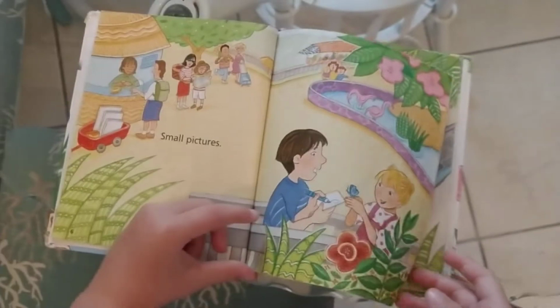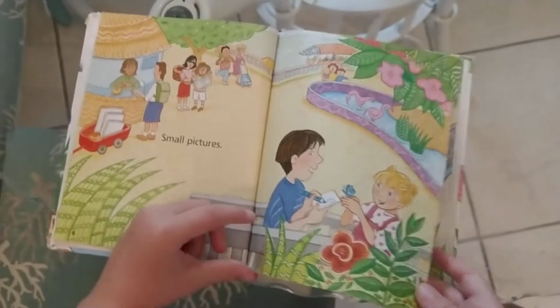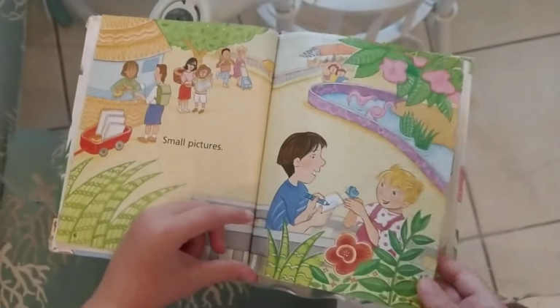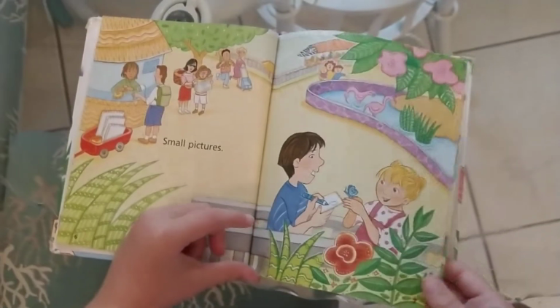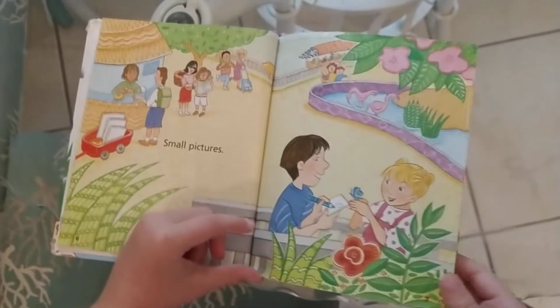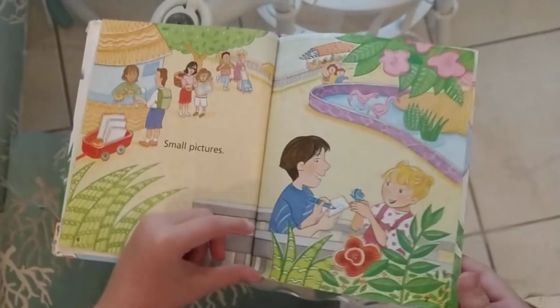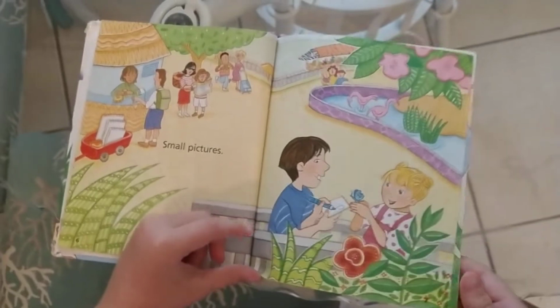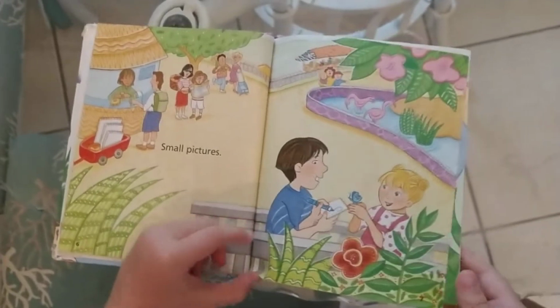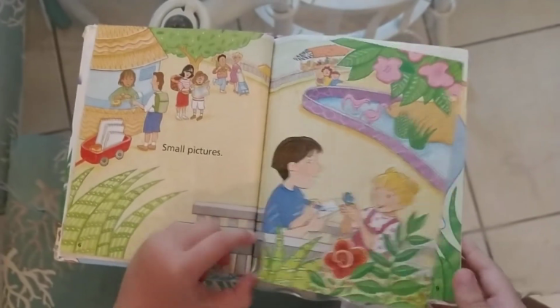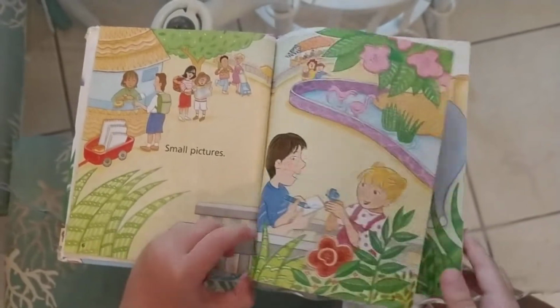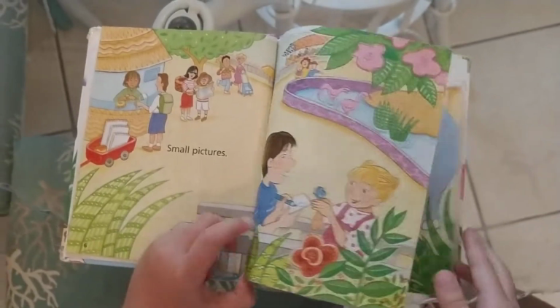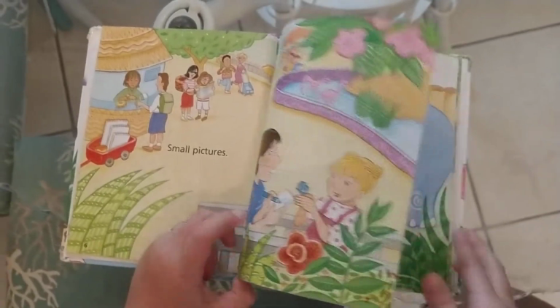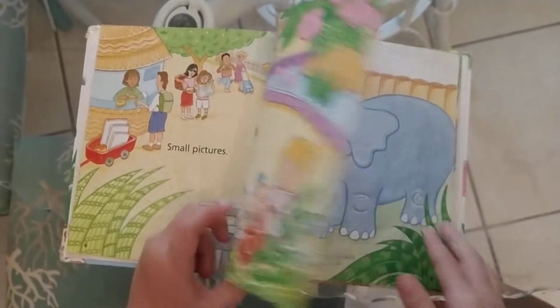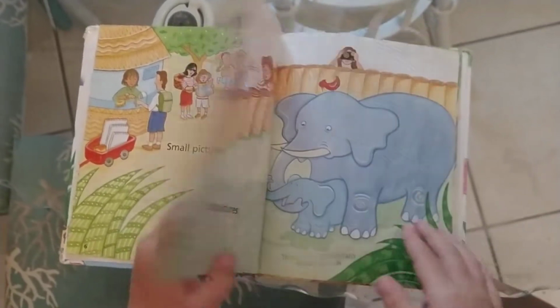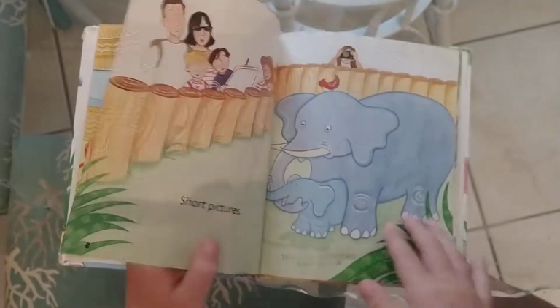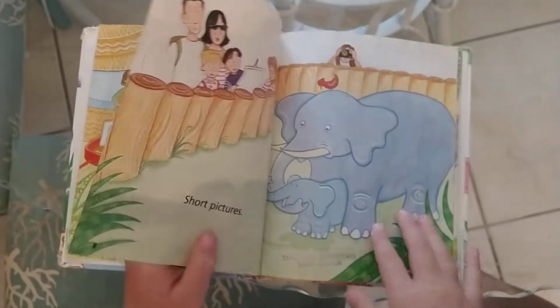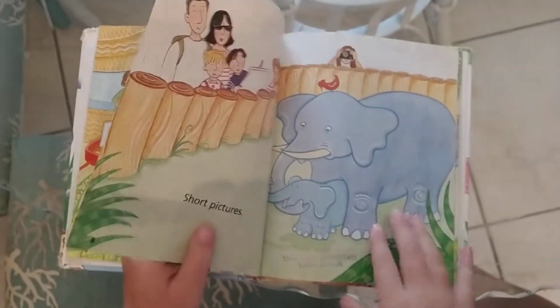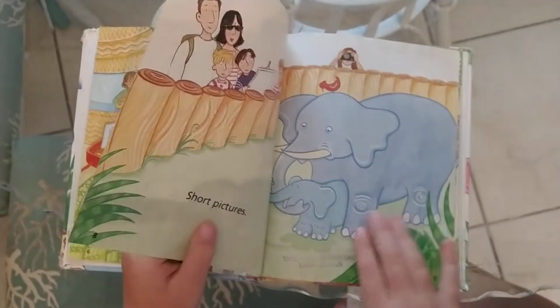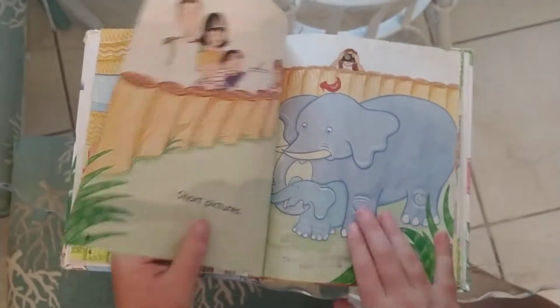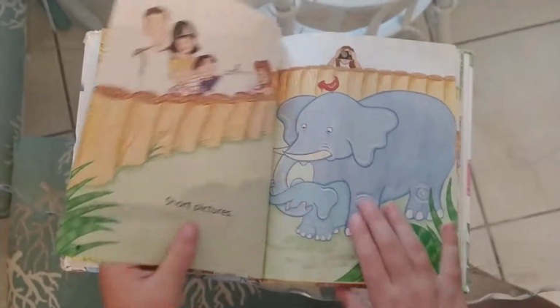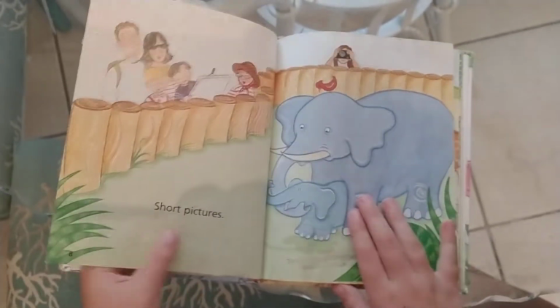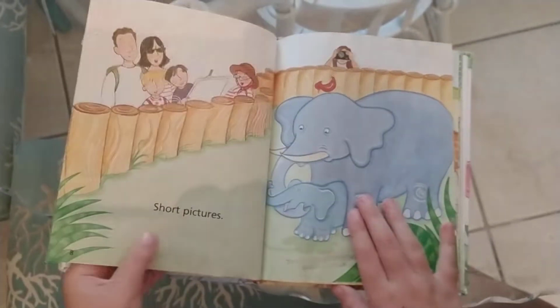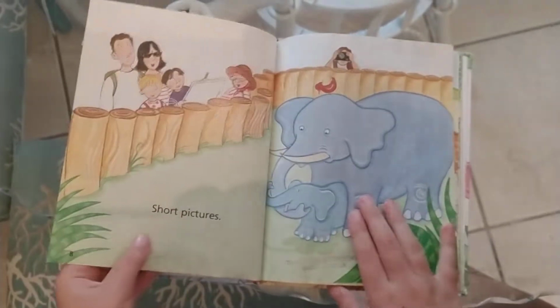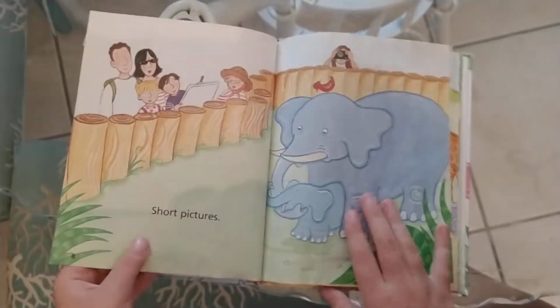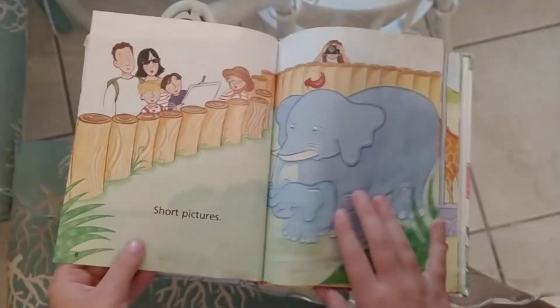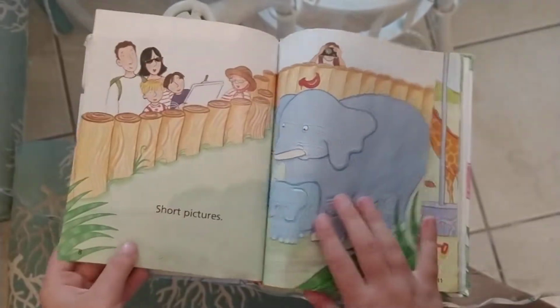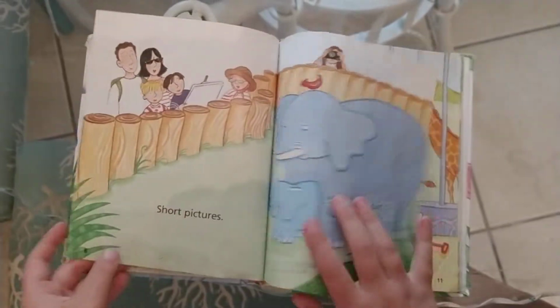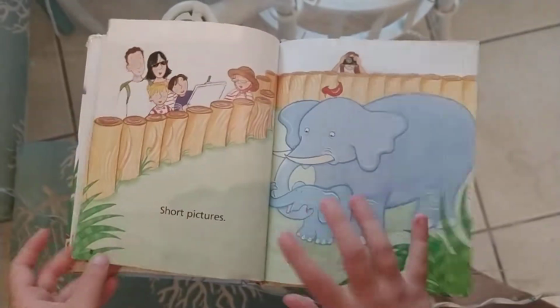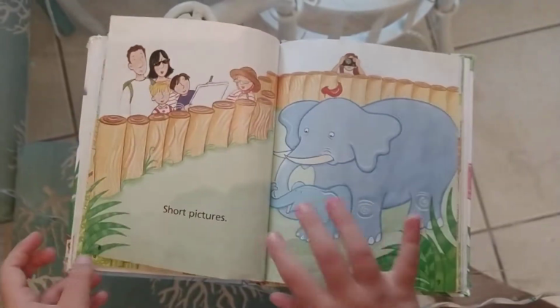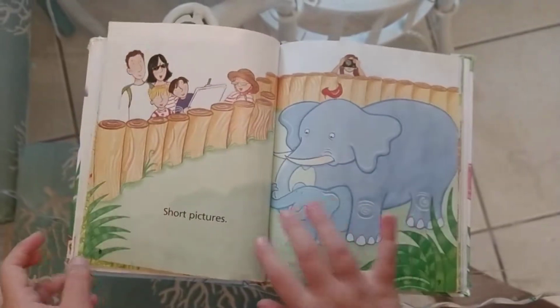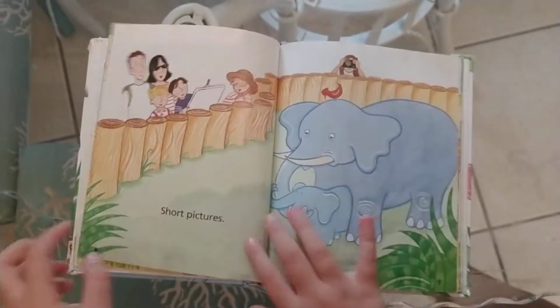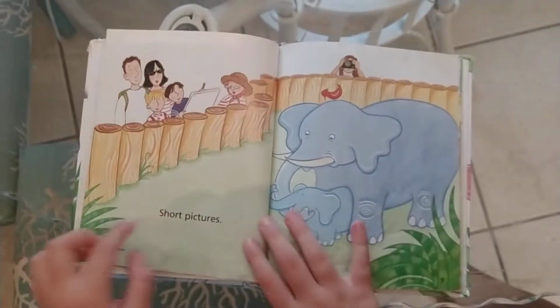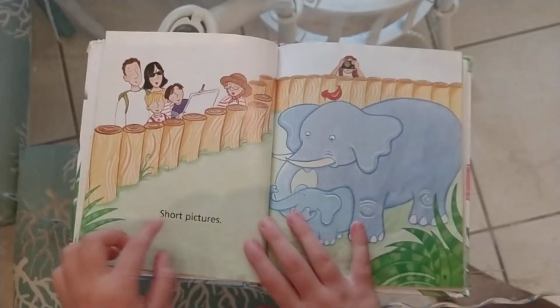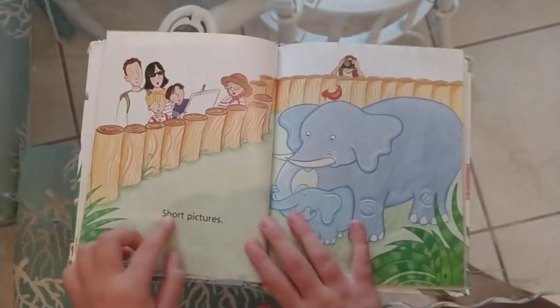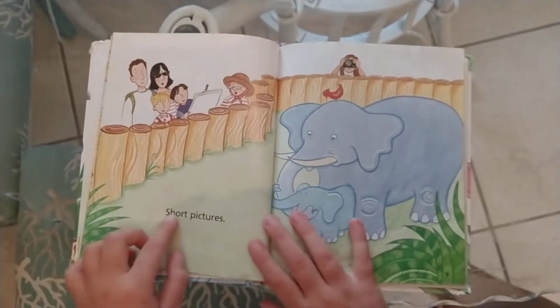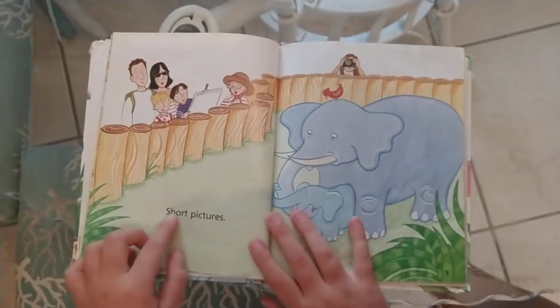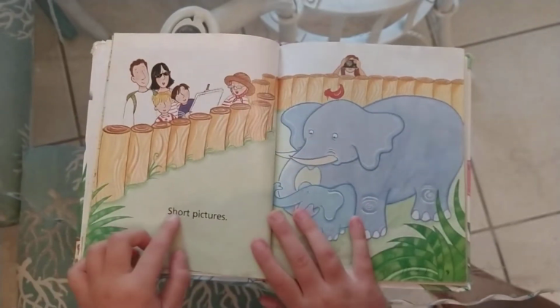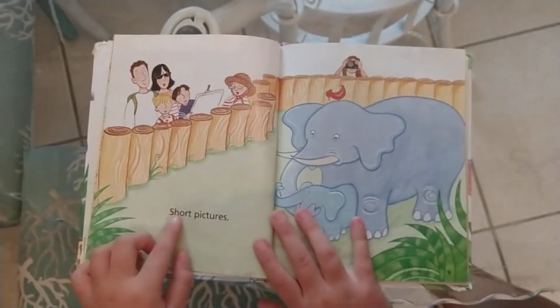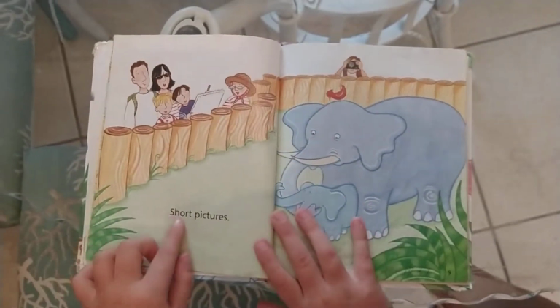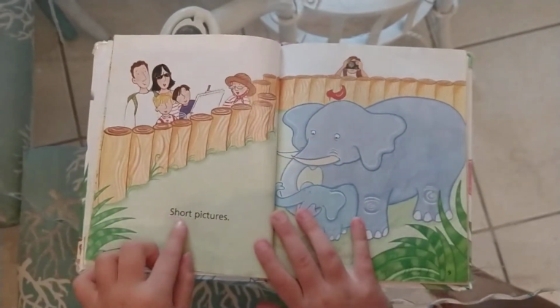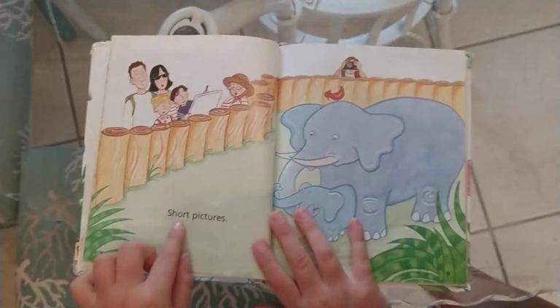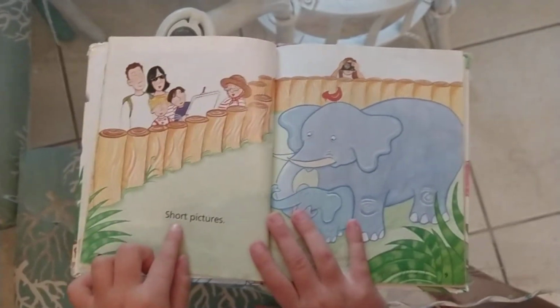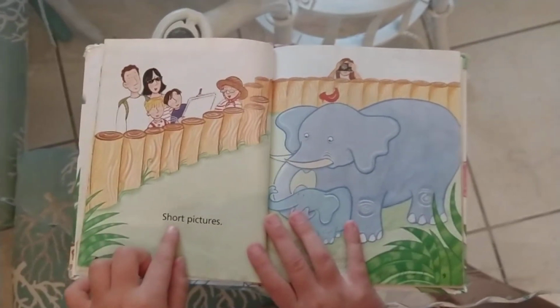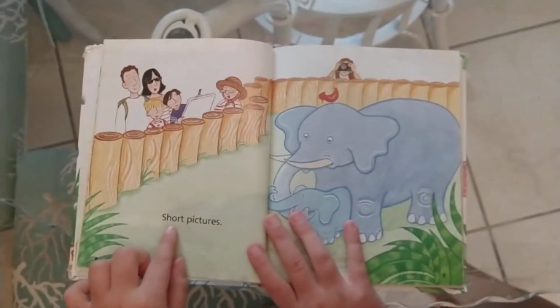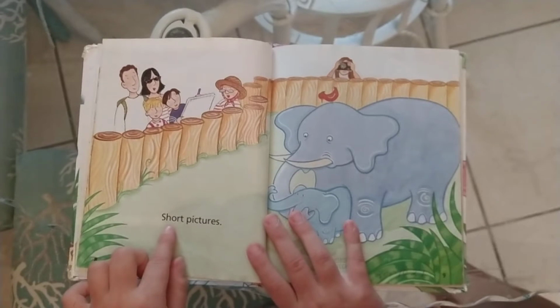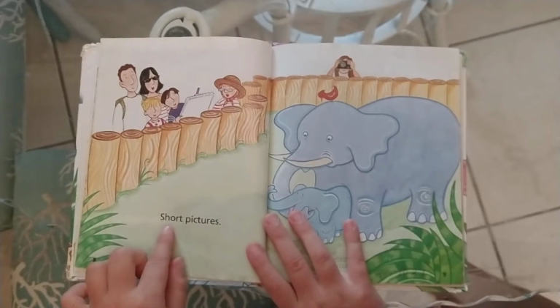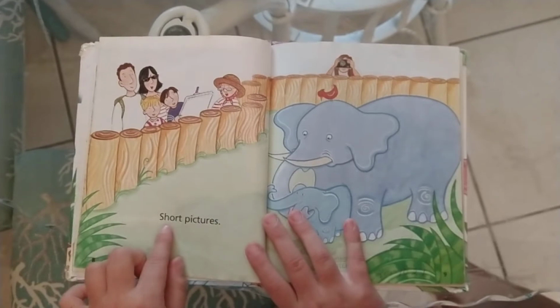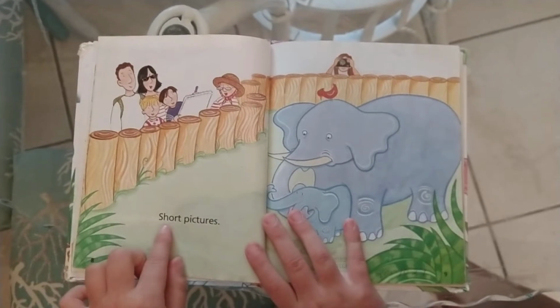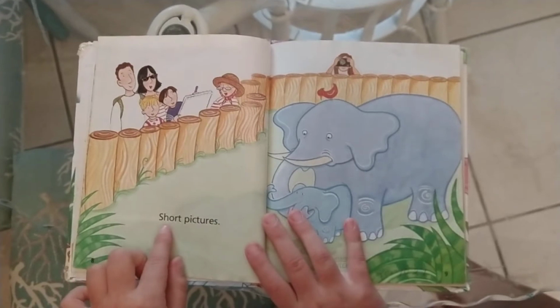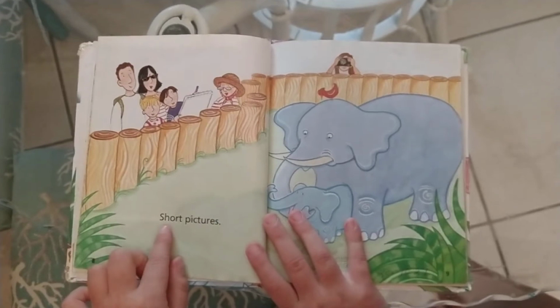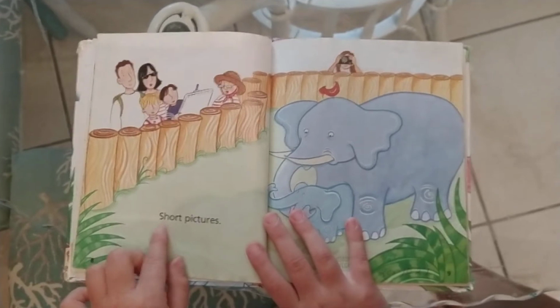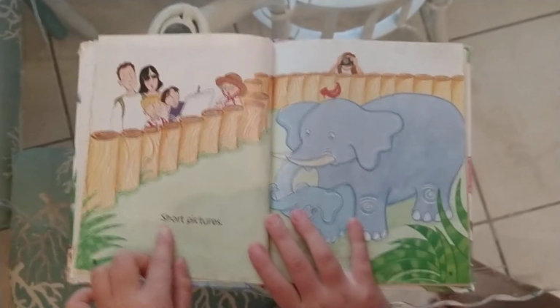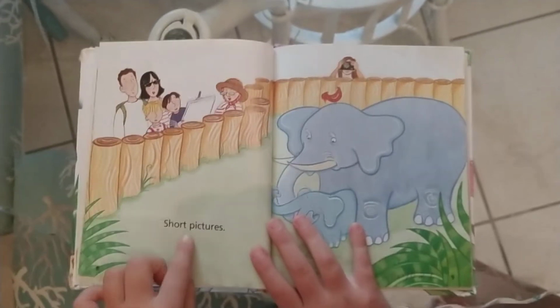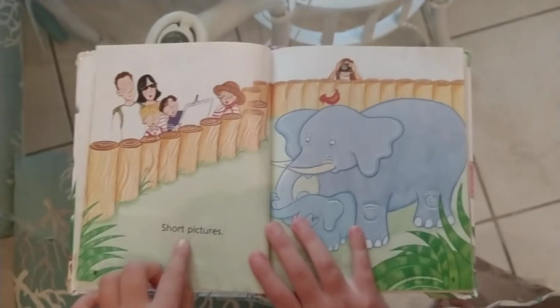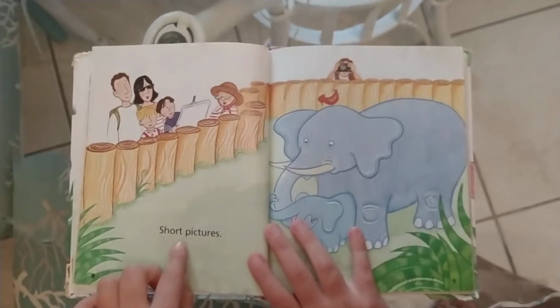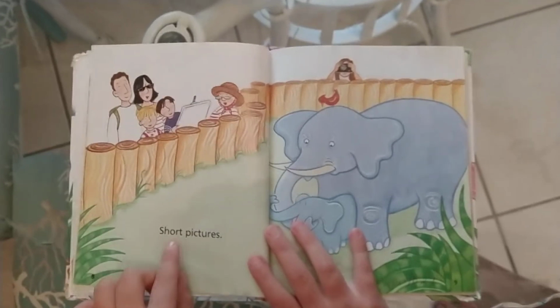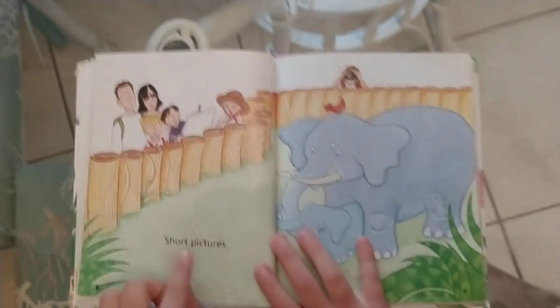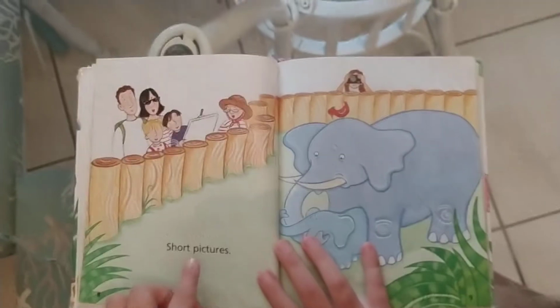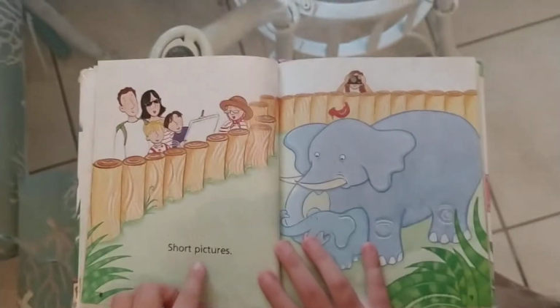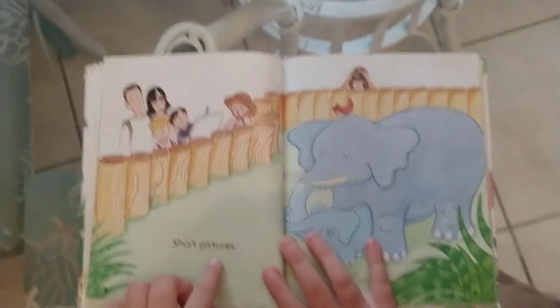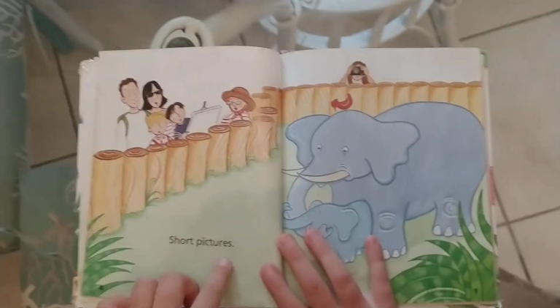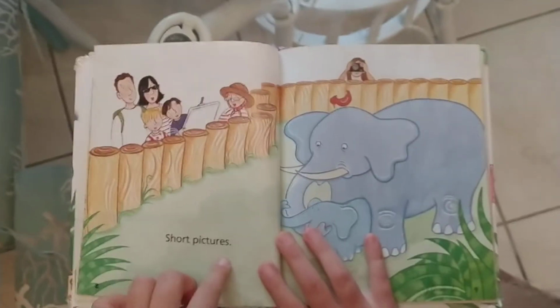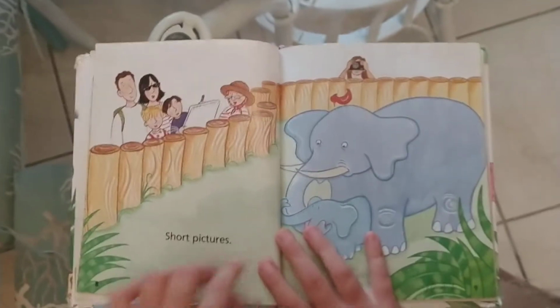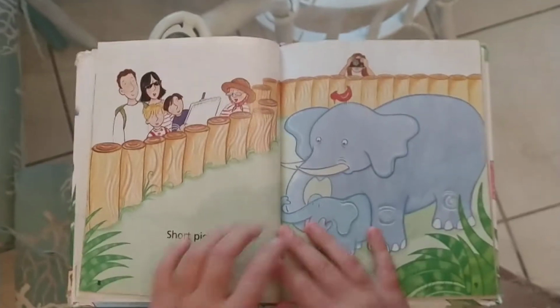I have a test on this book. It's from the library. Short pixels.